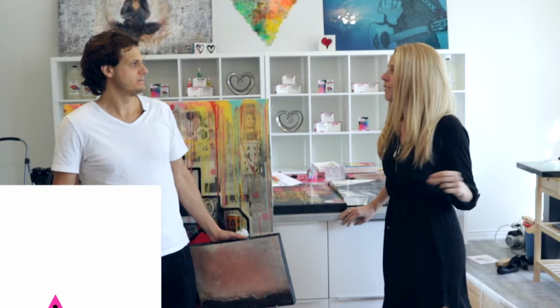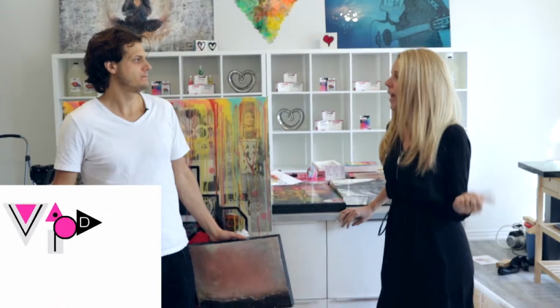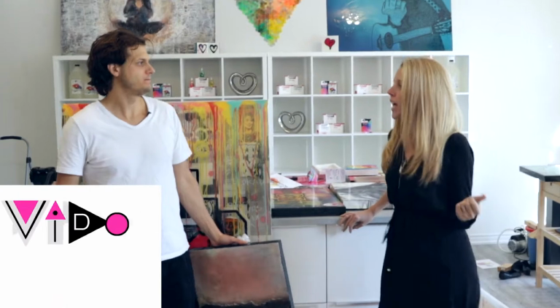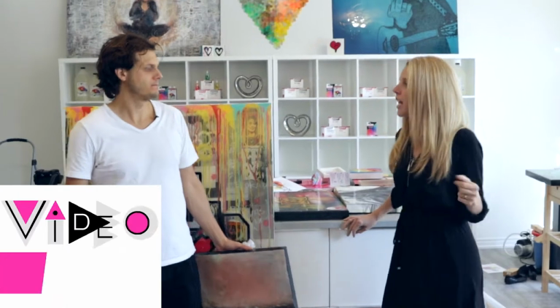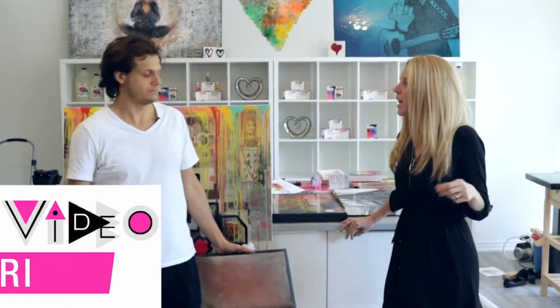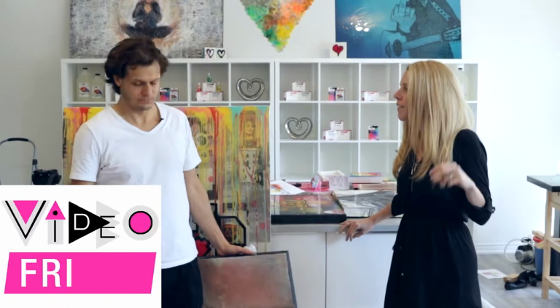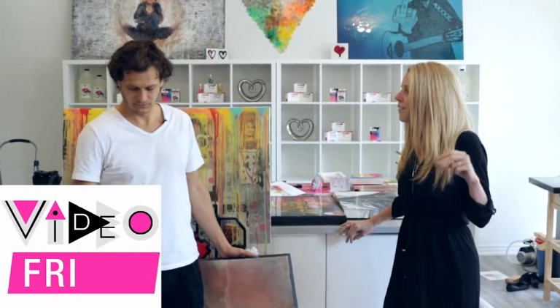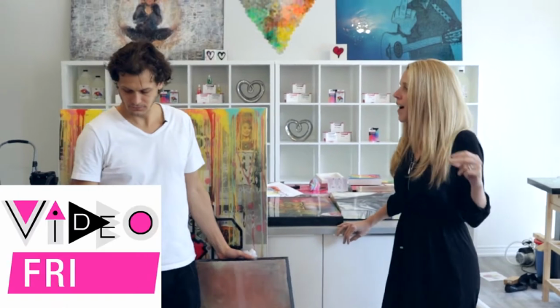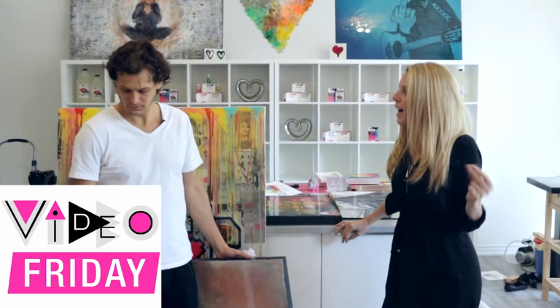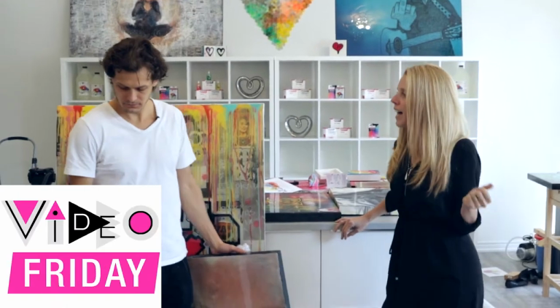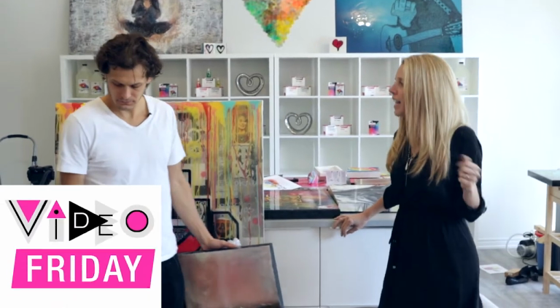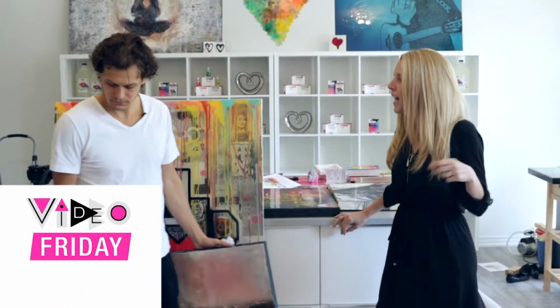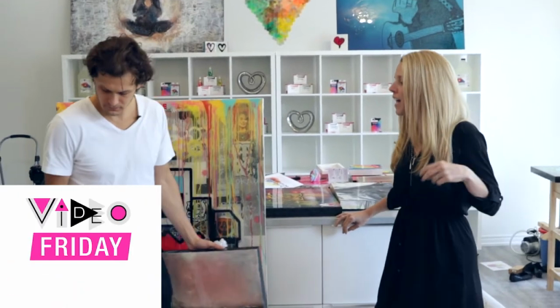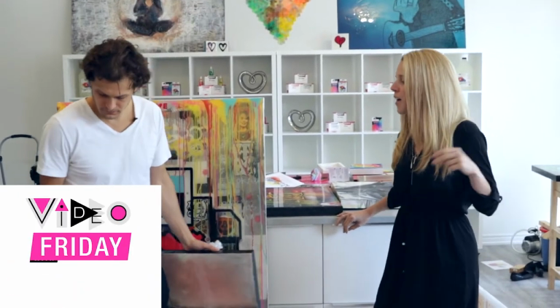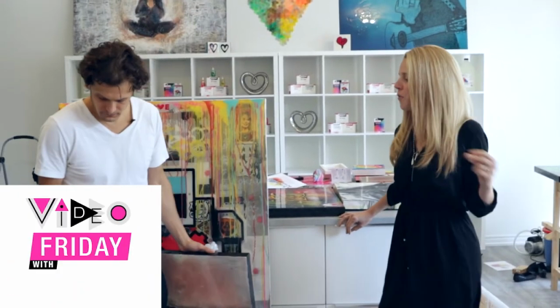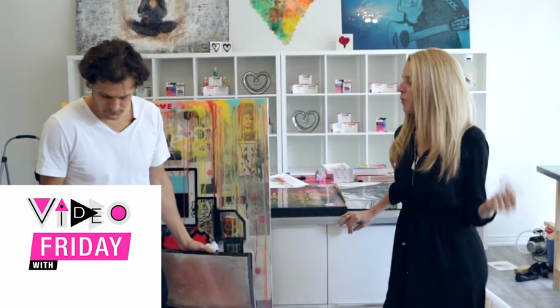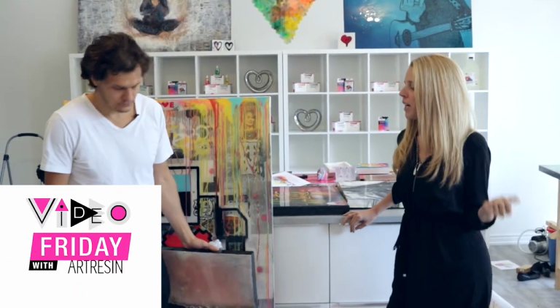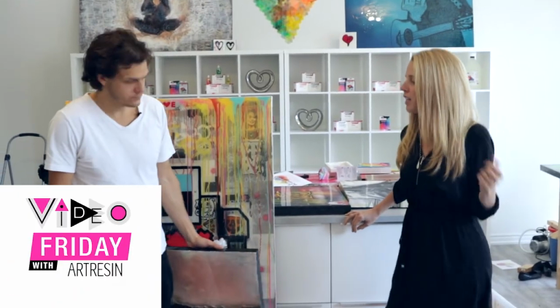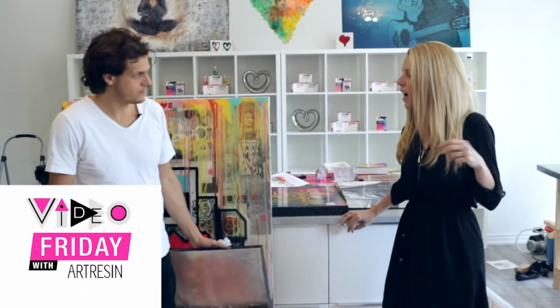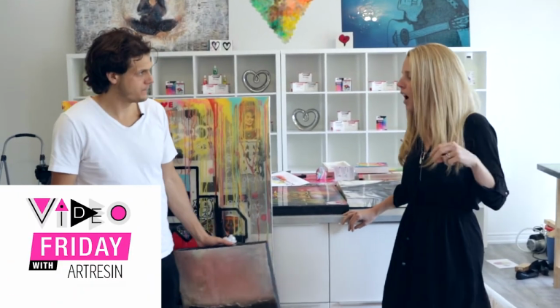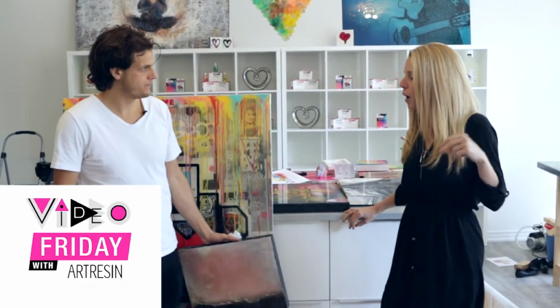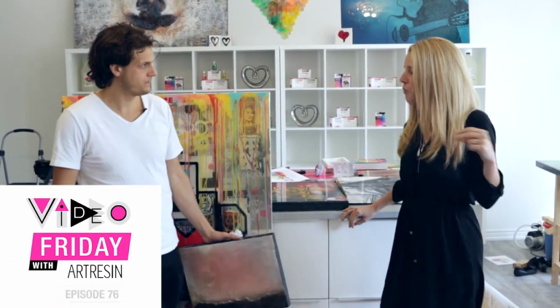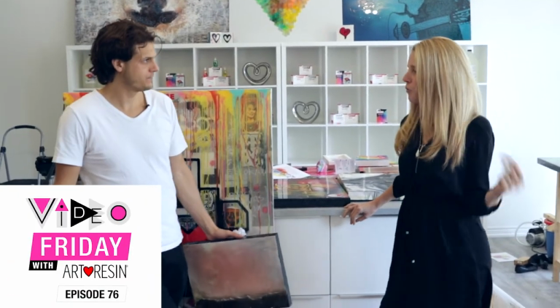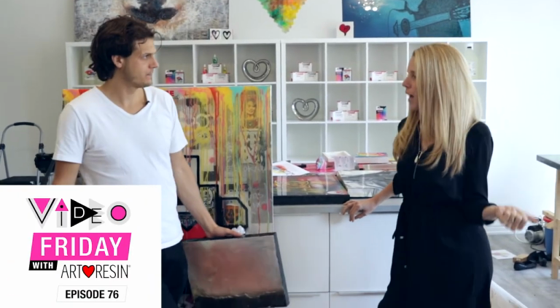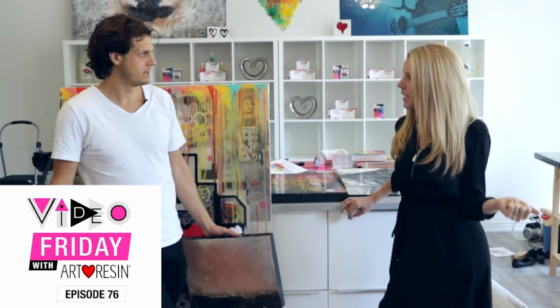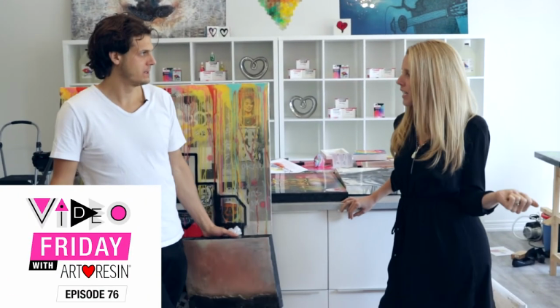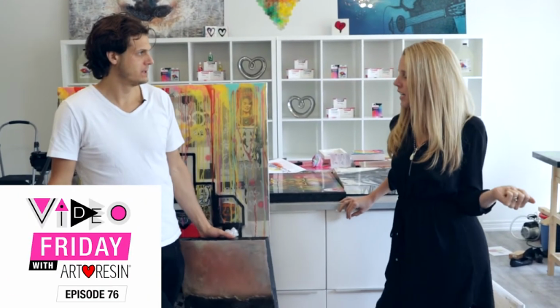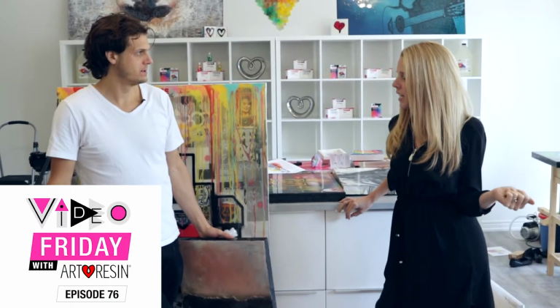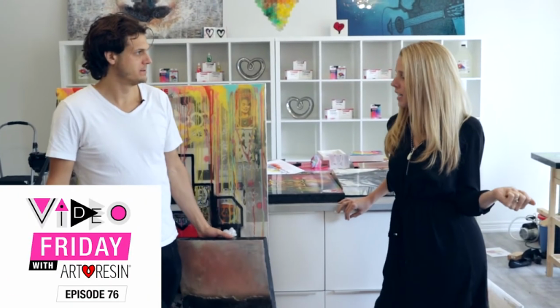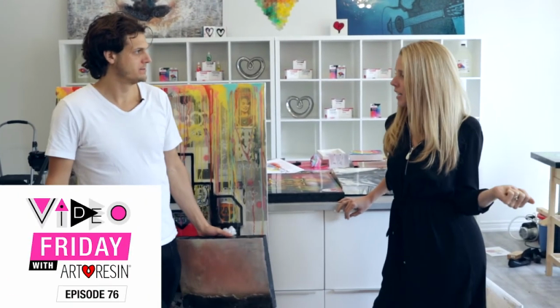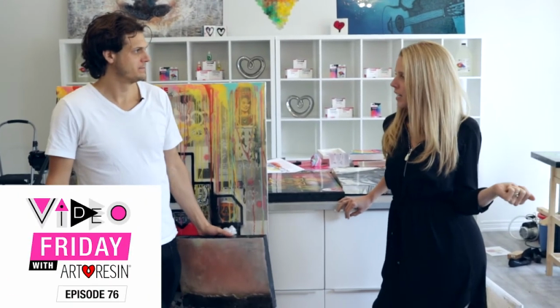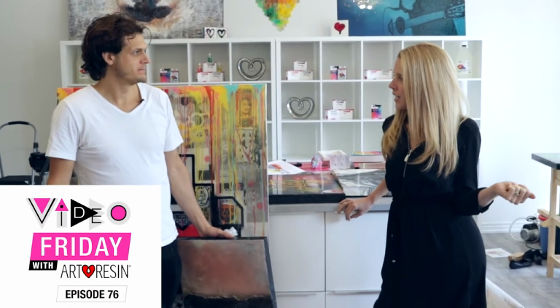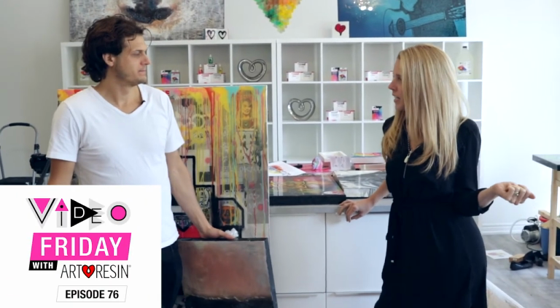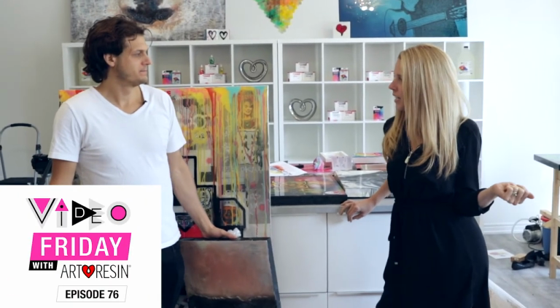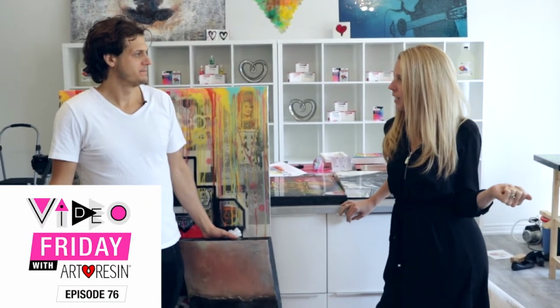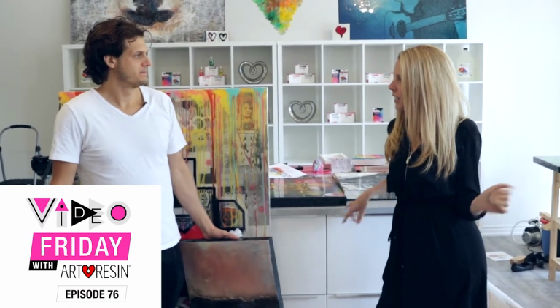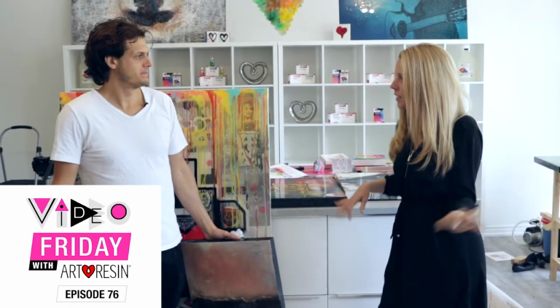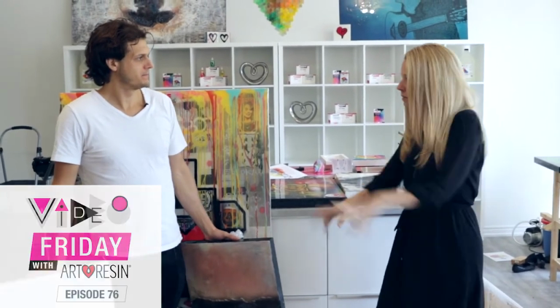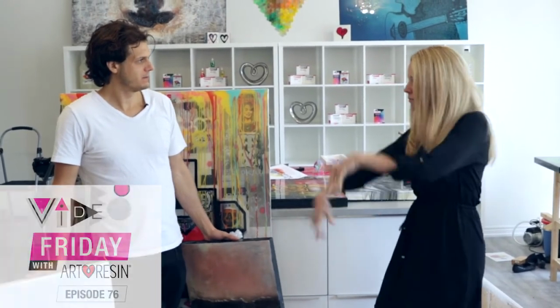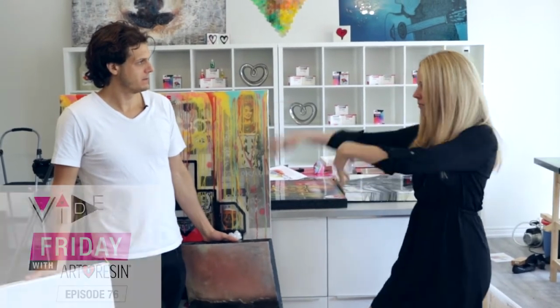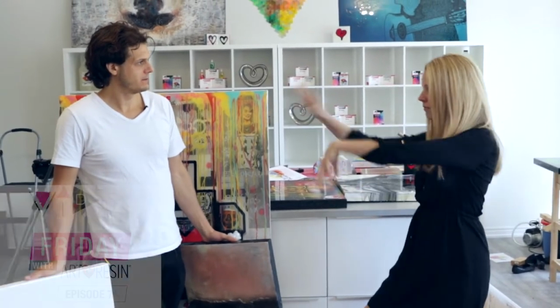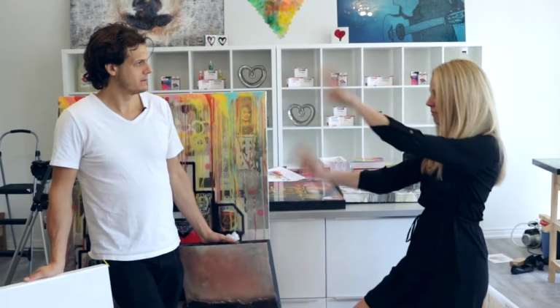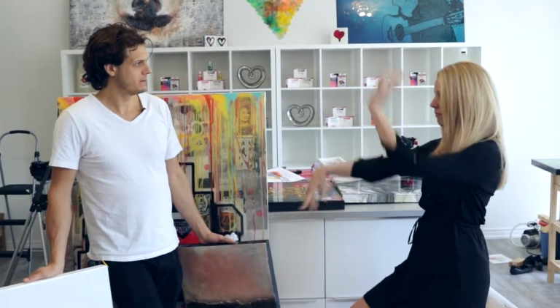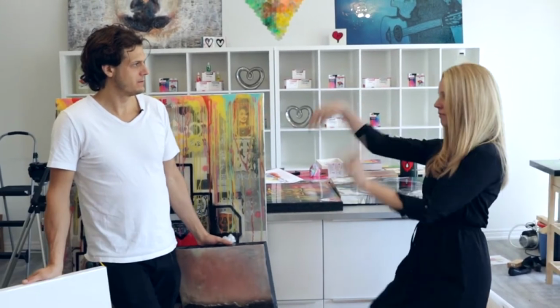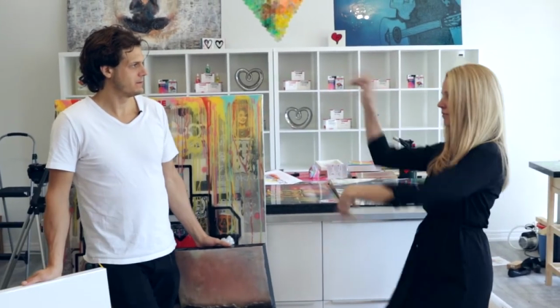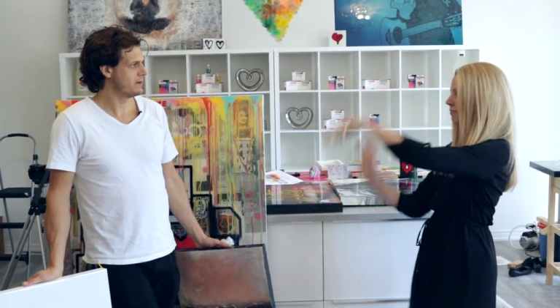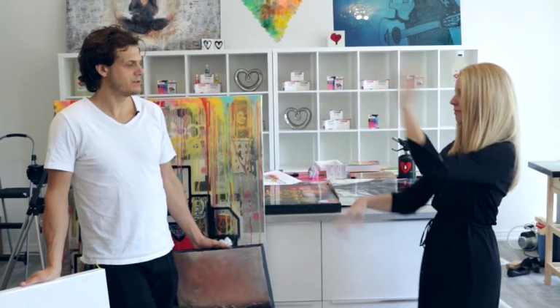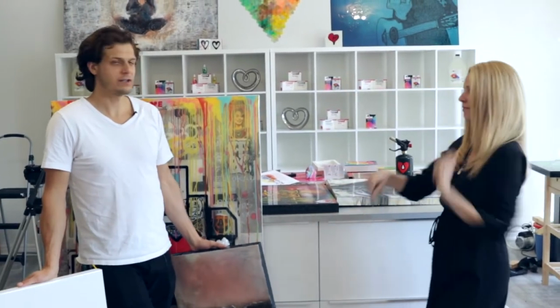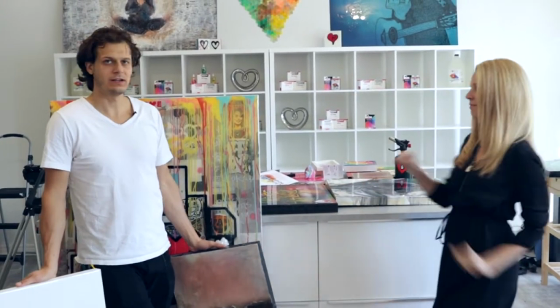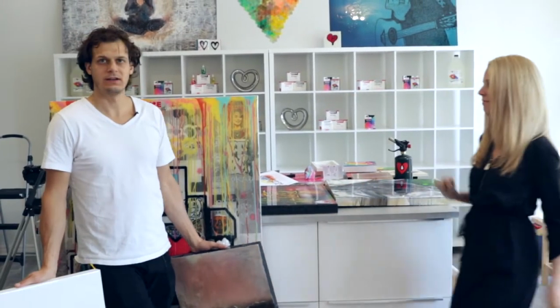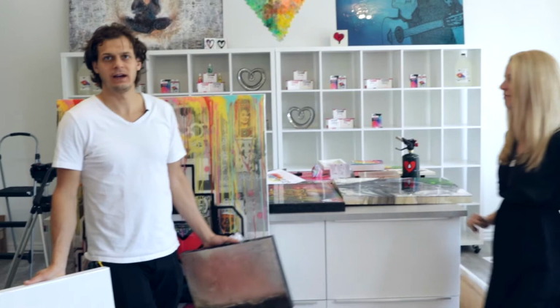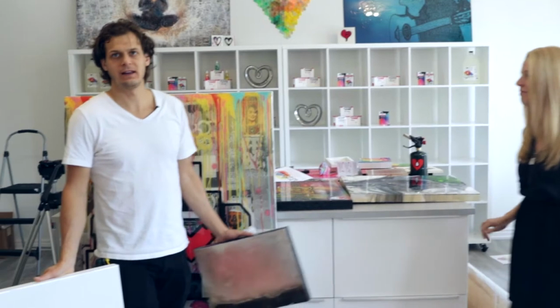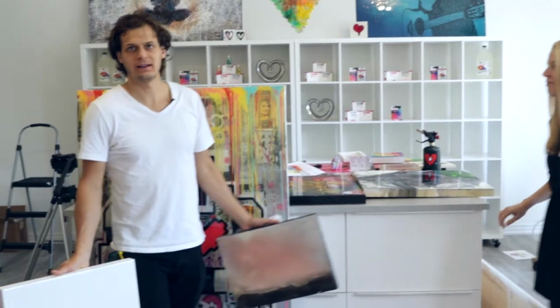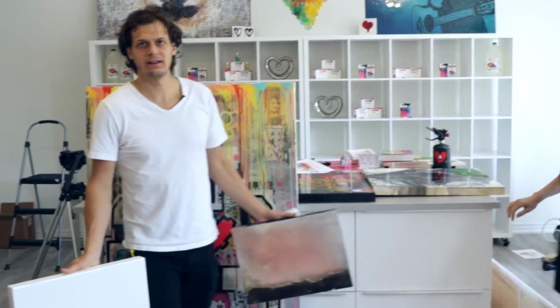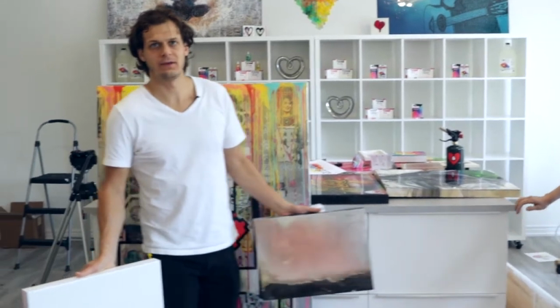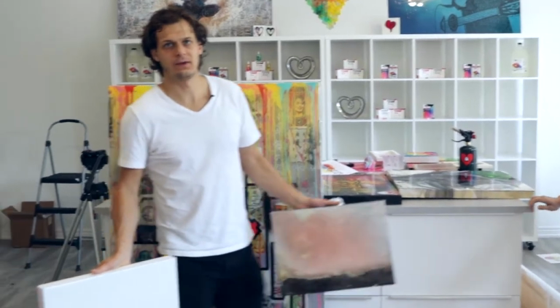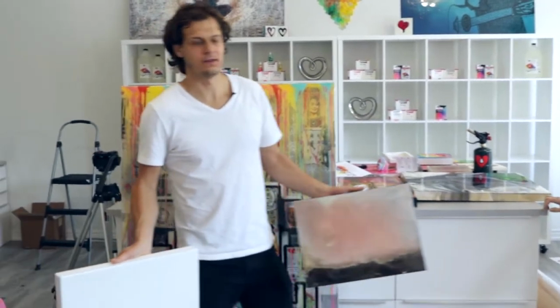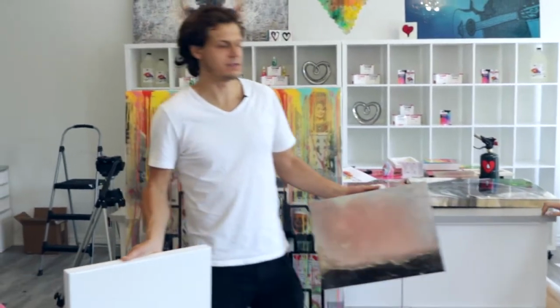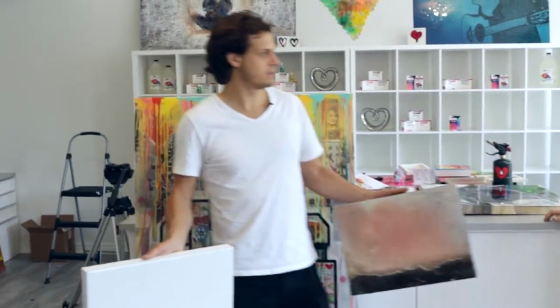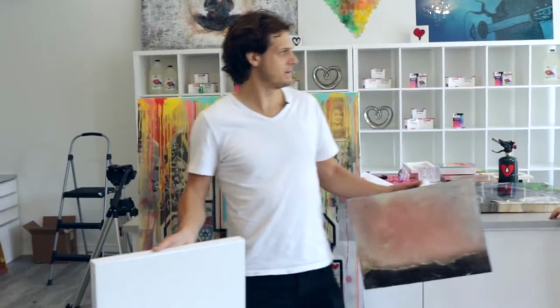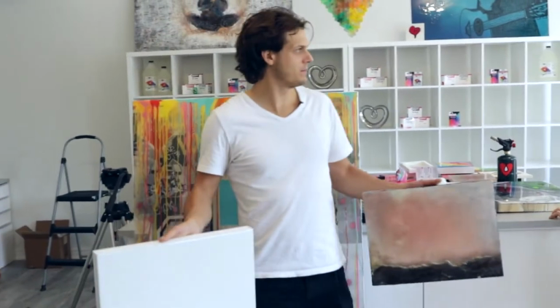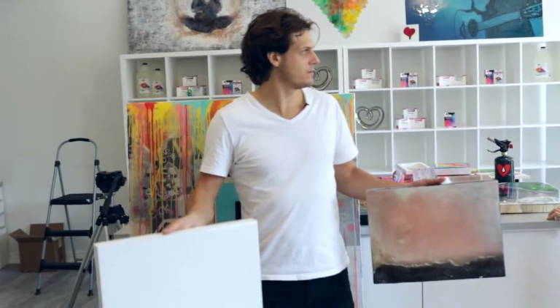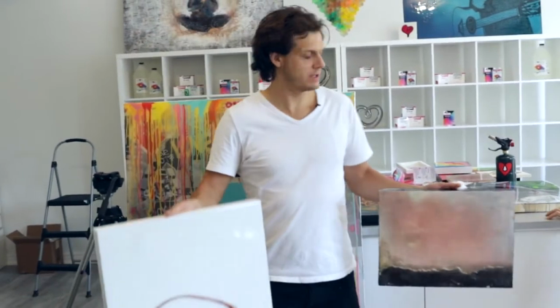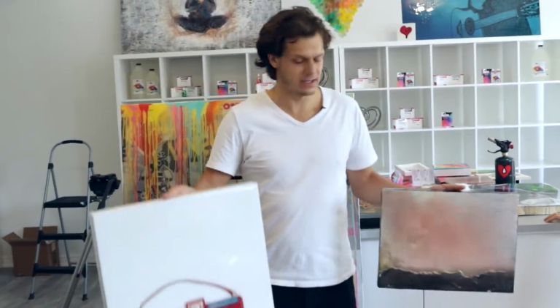Video Friday with ArtResin. That was good. I liked that one. It was simple, clean.